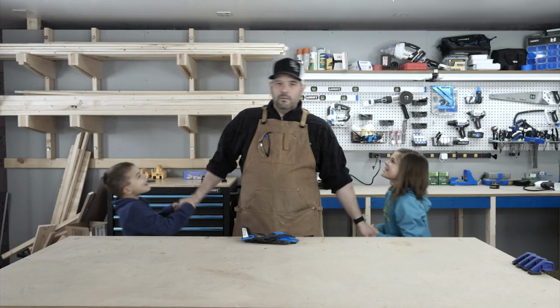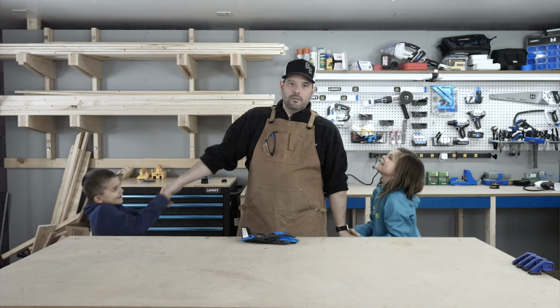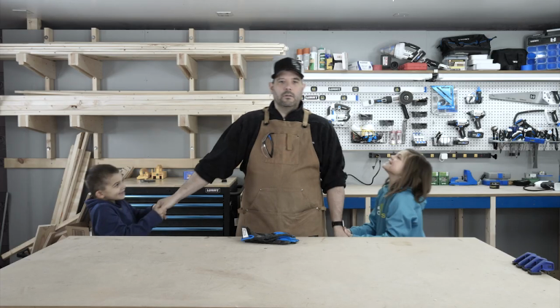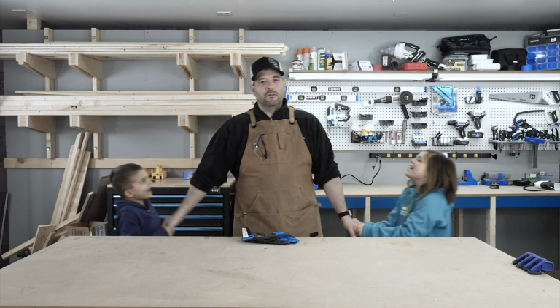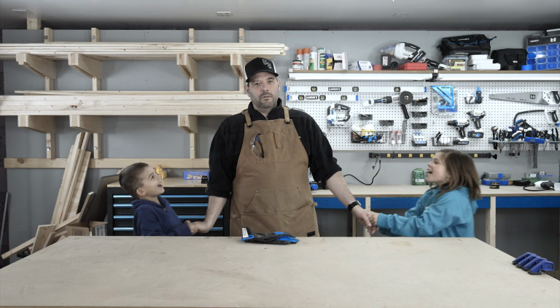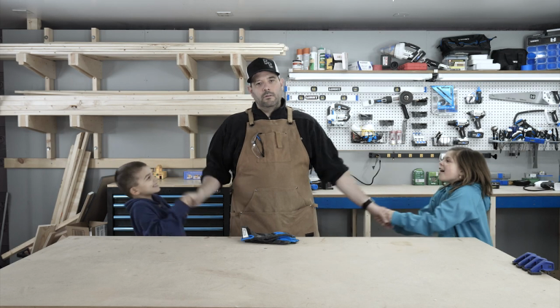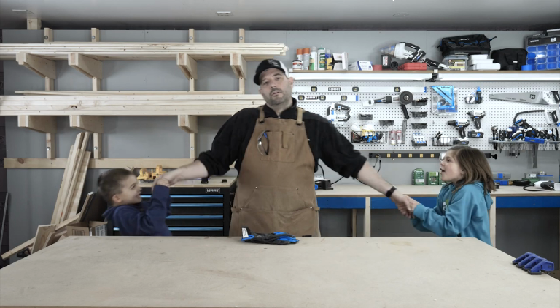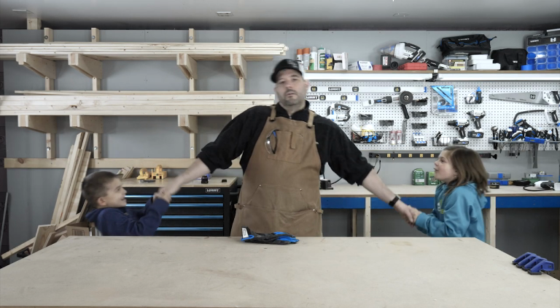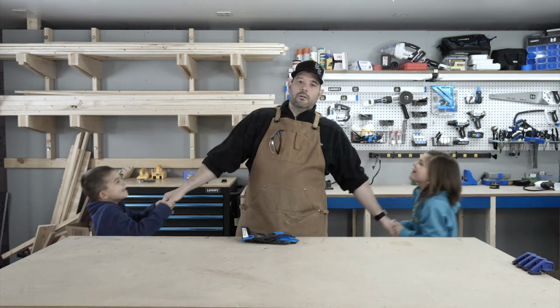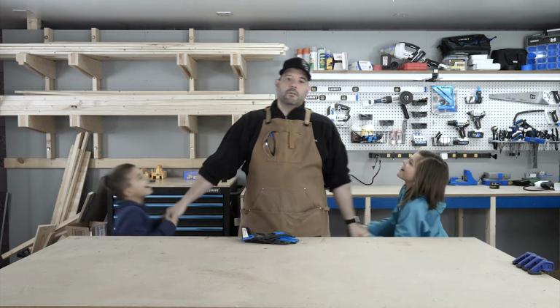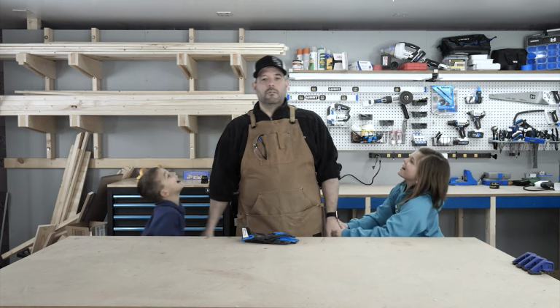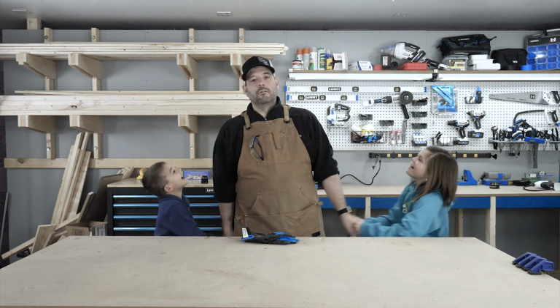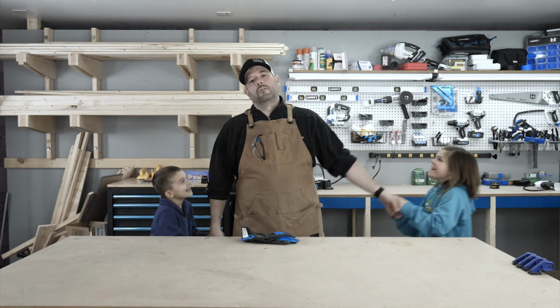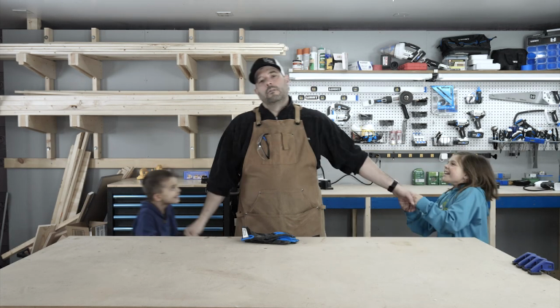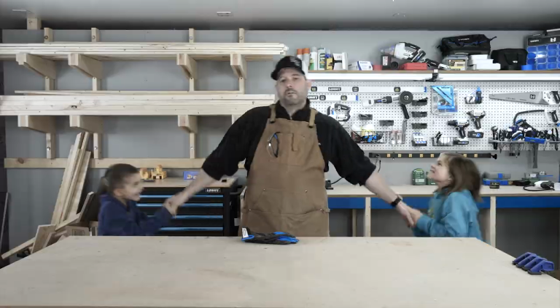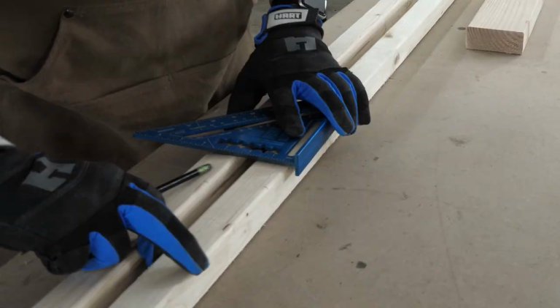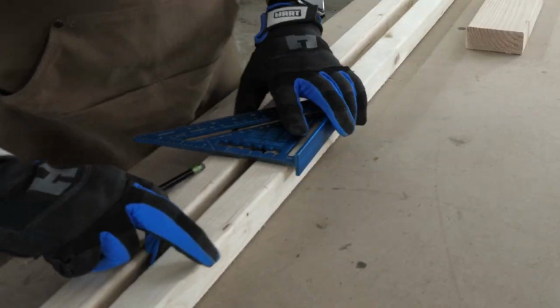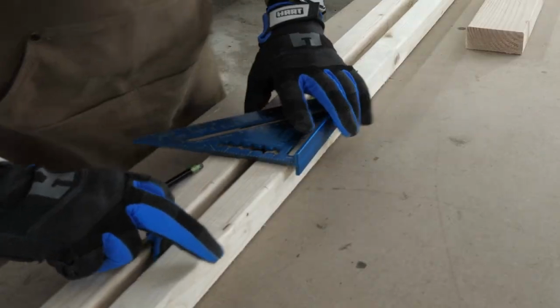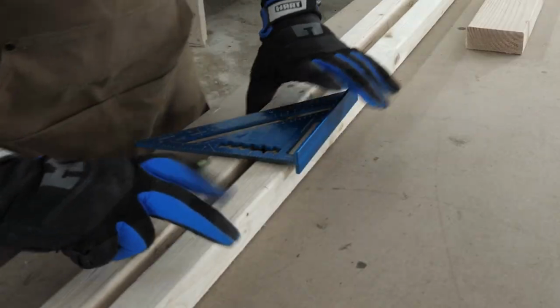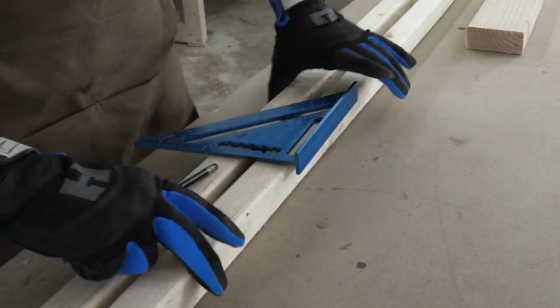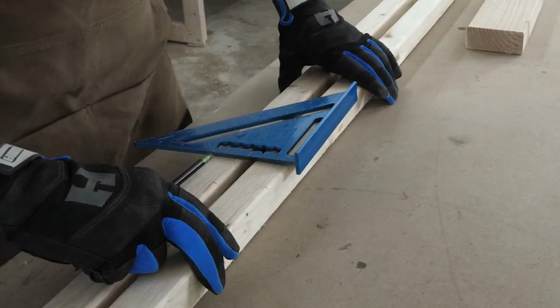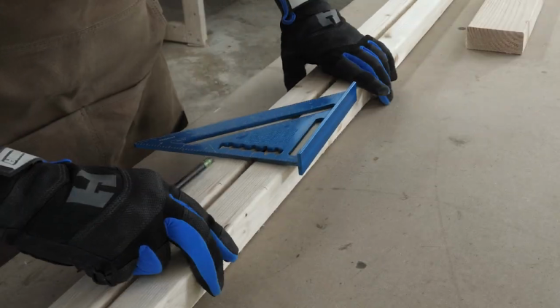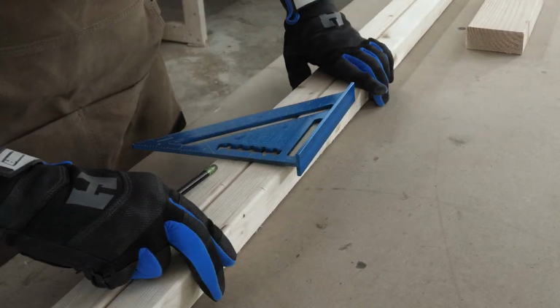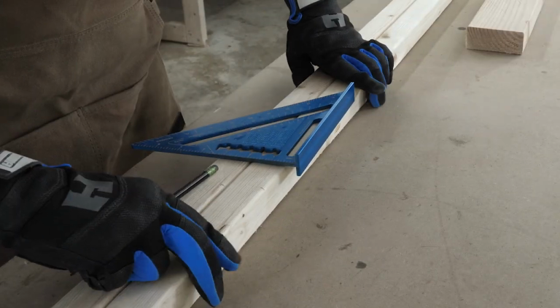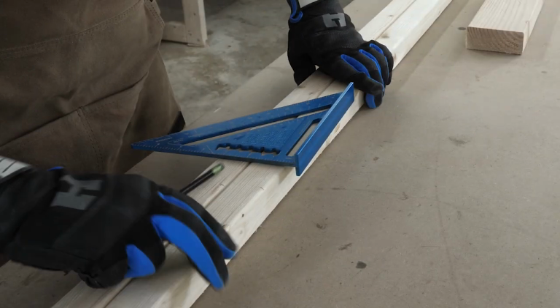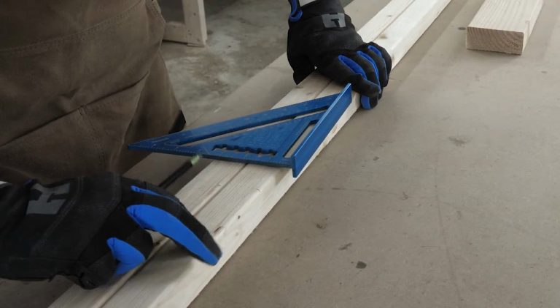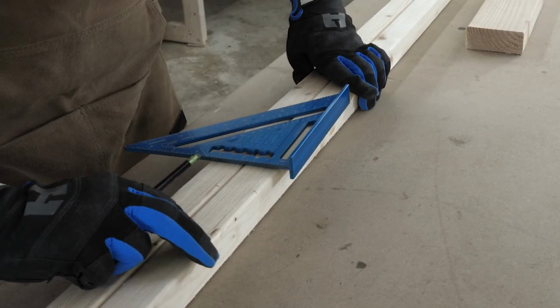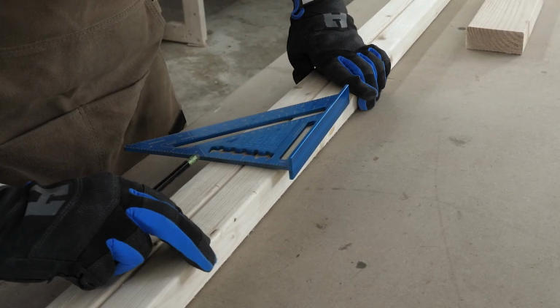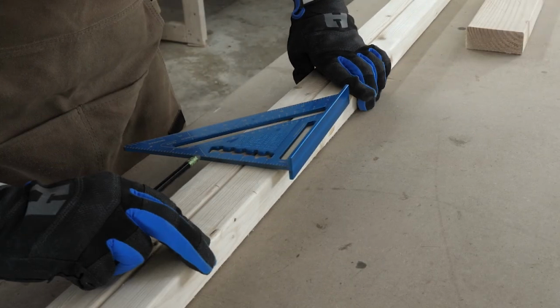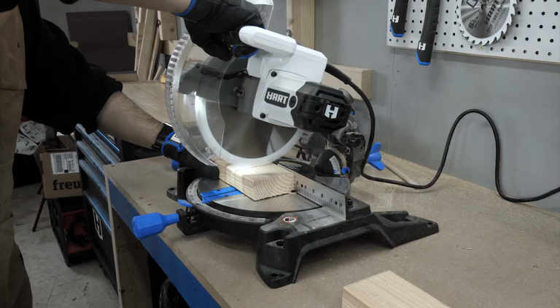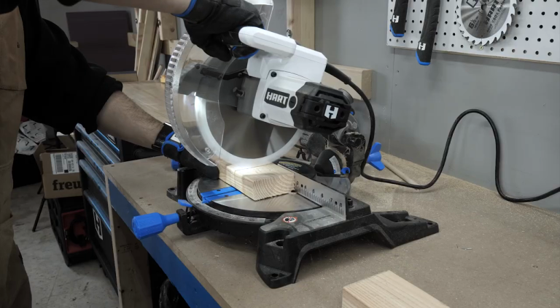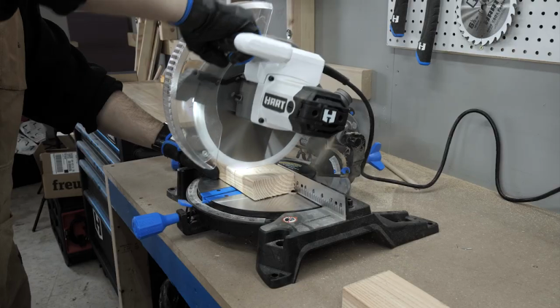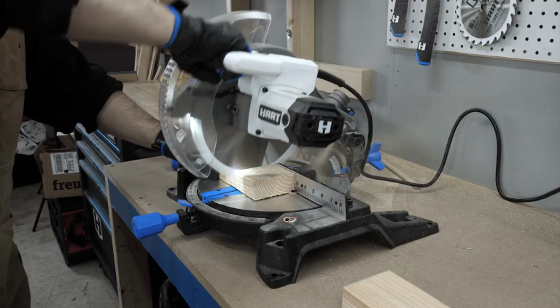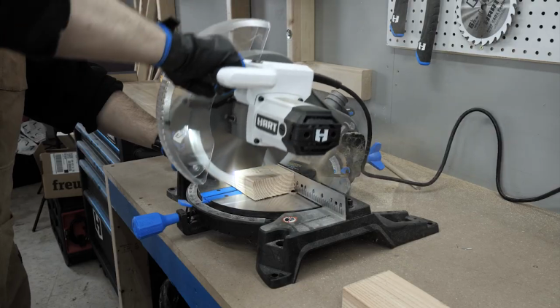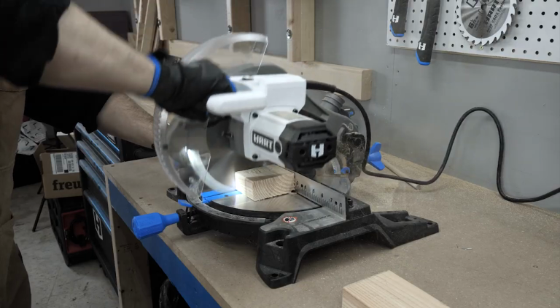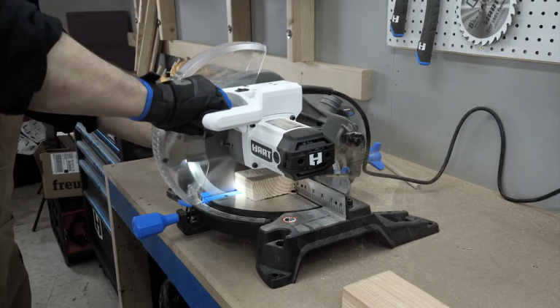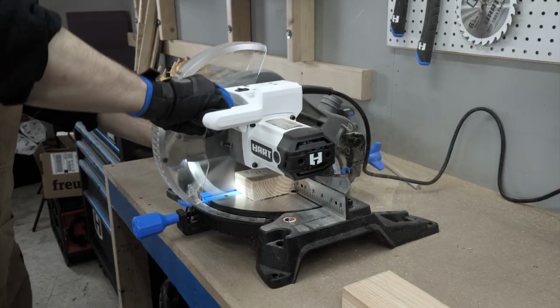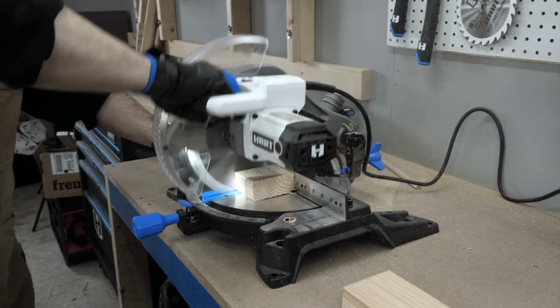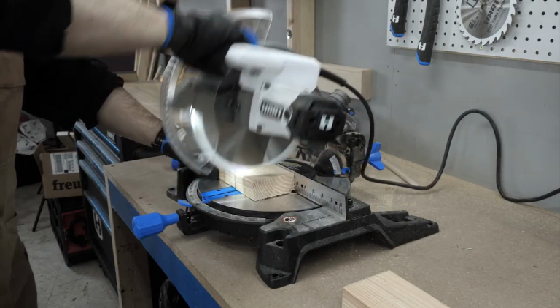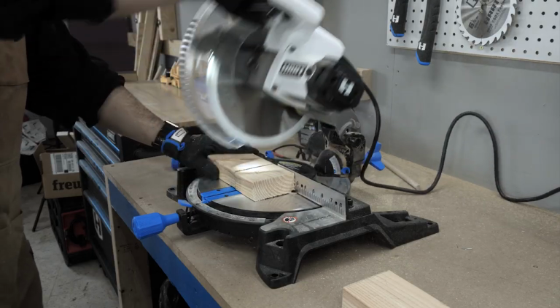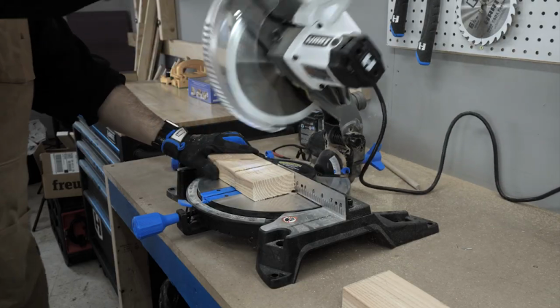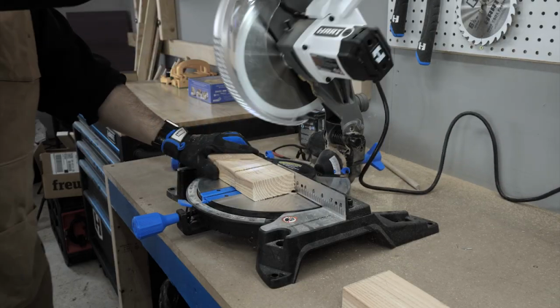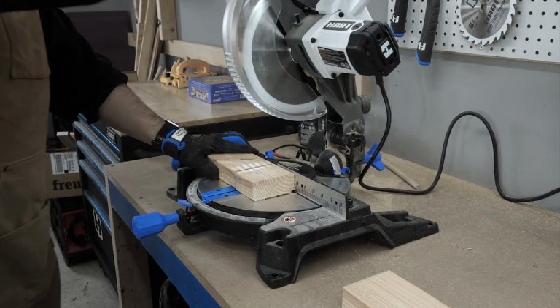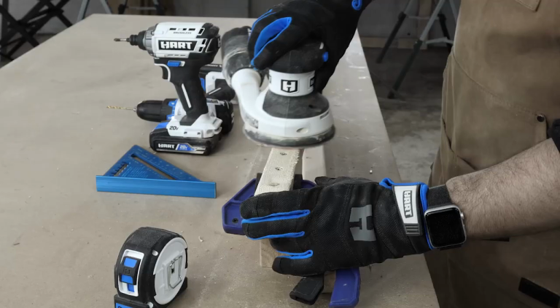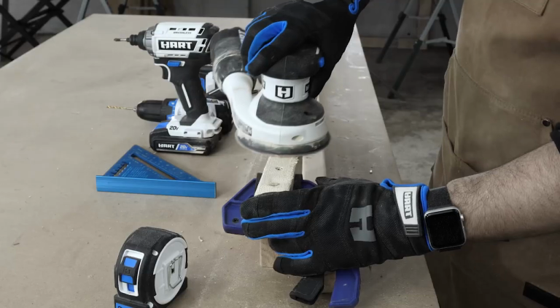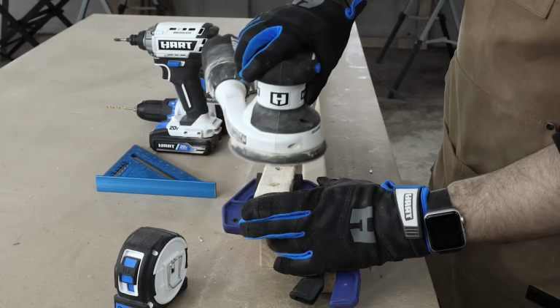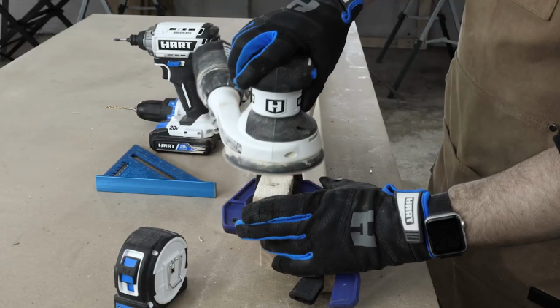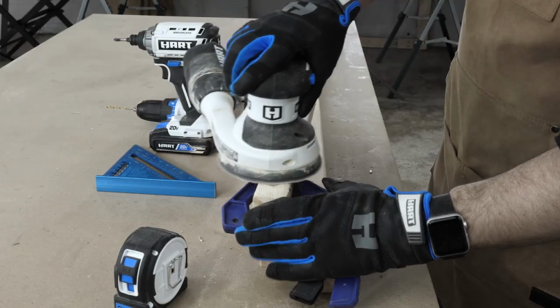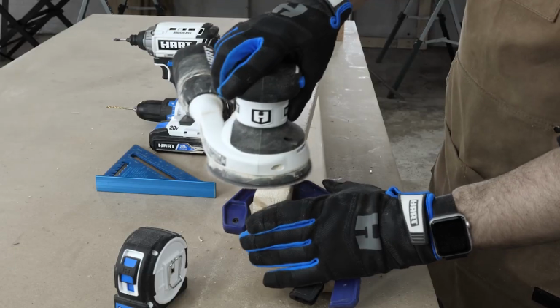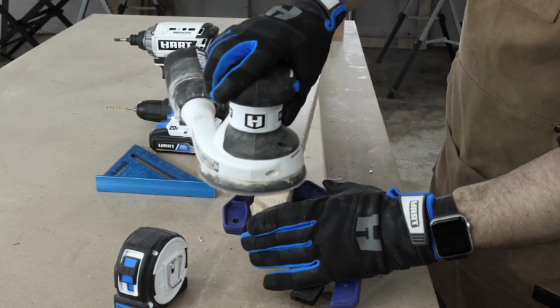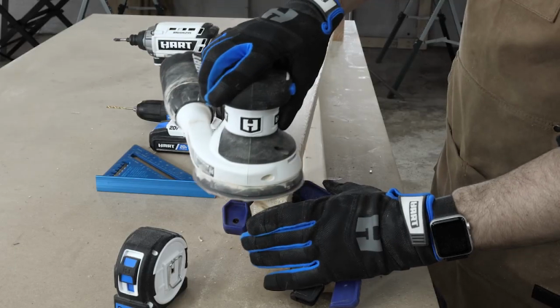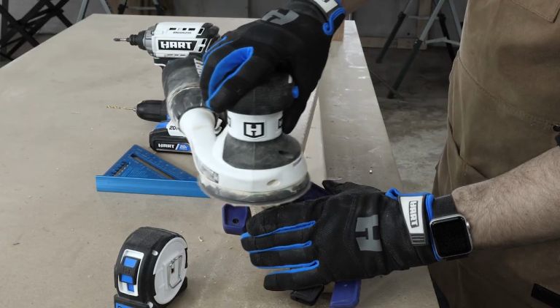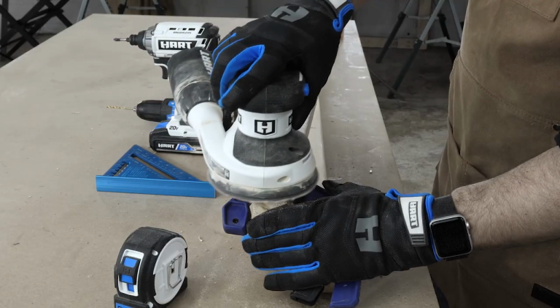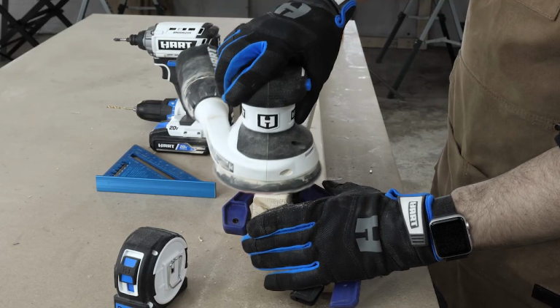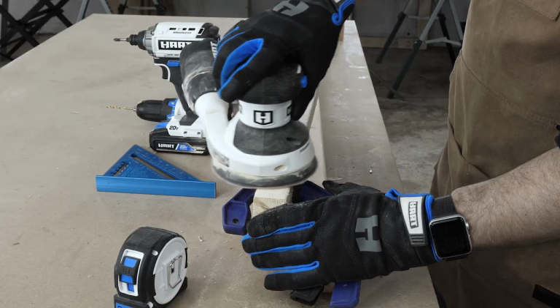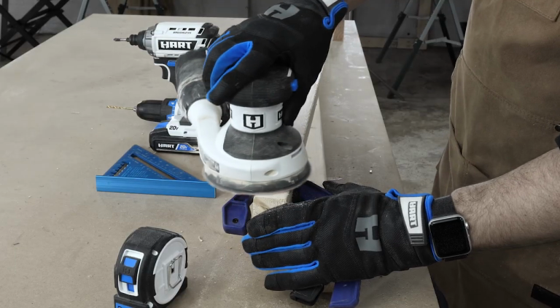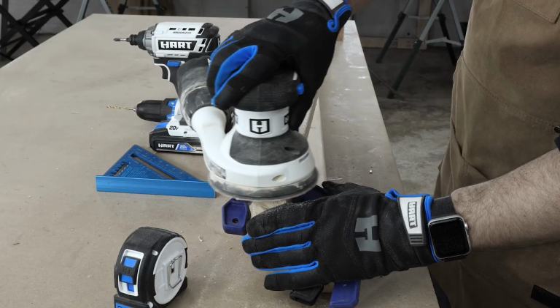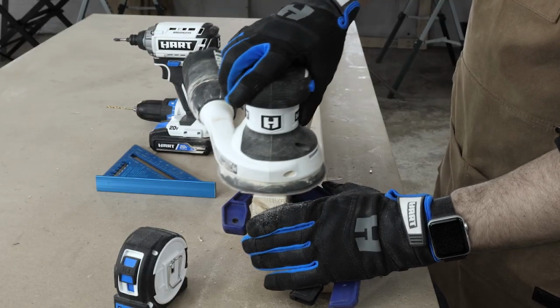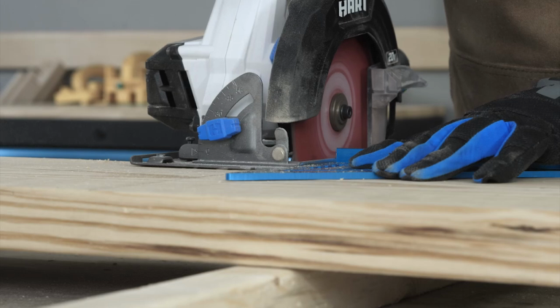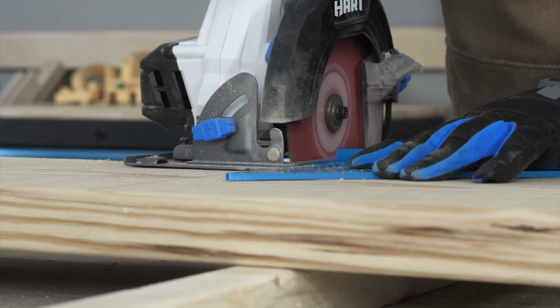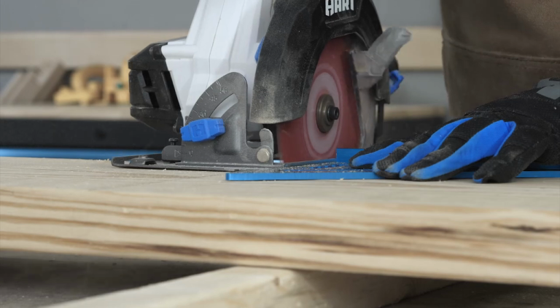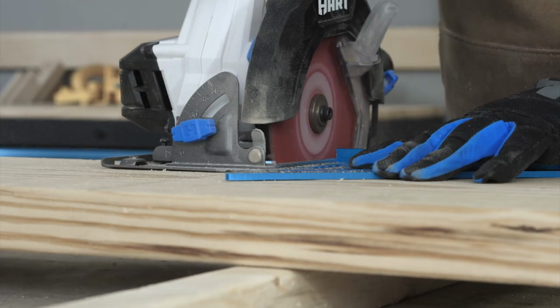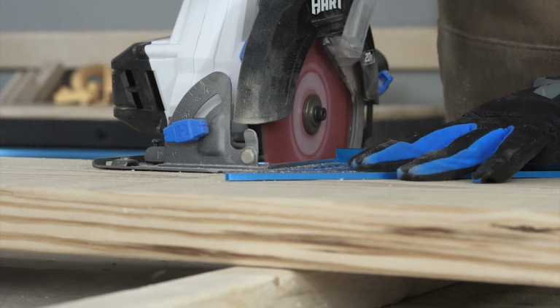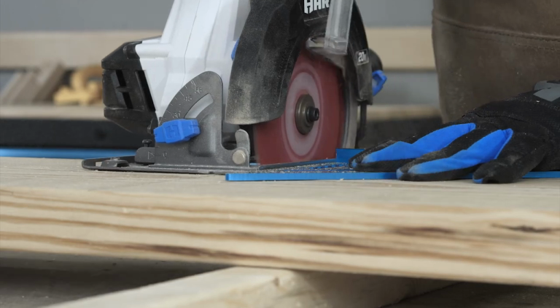Like the rest of you, I am stuck home with a bunch of bored kids. So I built a couple things this week to get them moving. But before we get to that, it's time for a Maker Break.